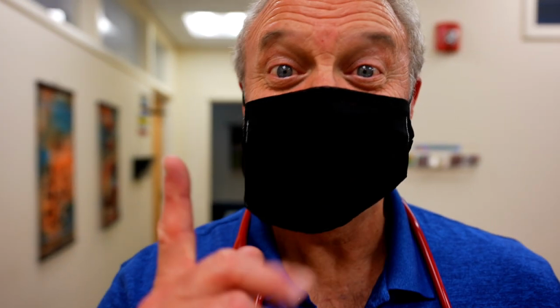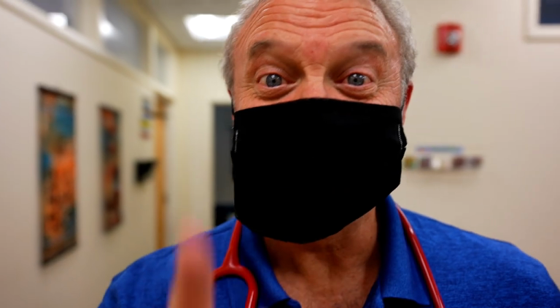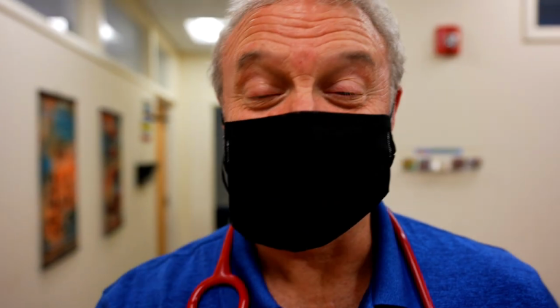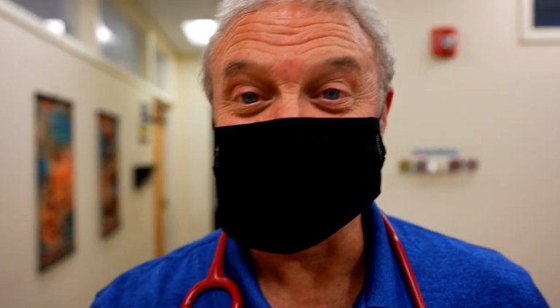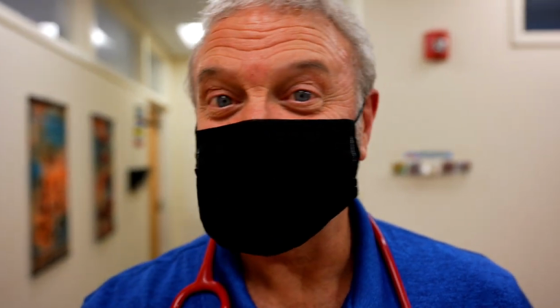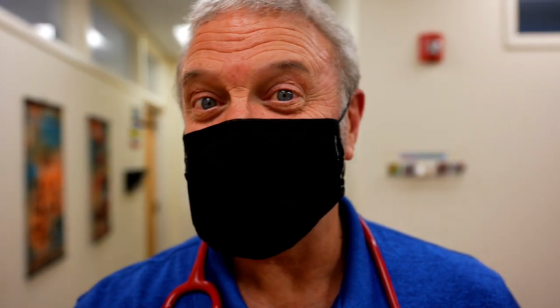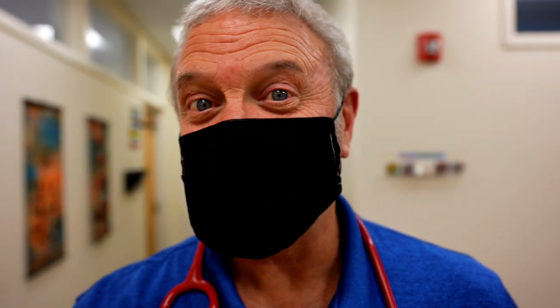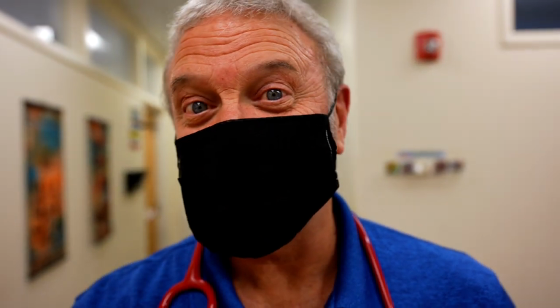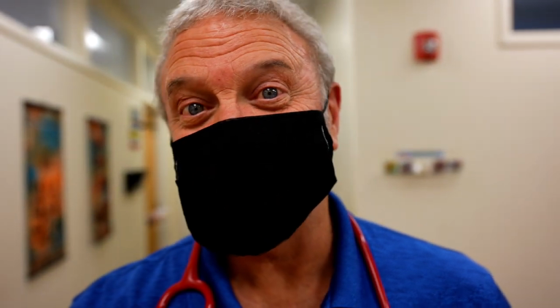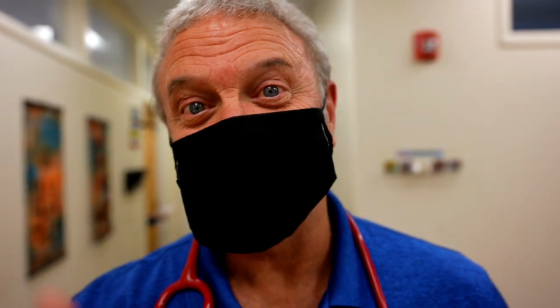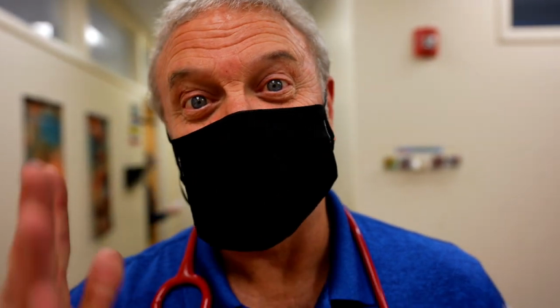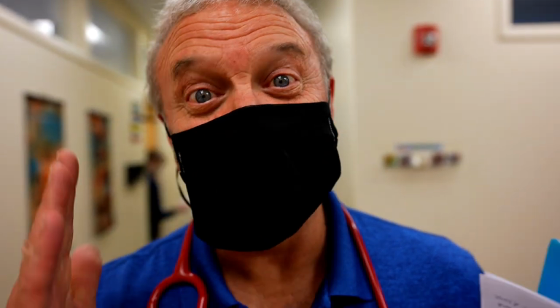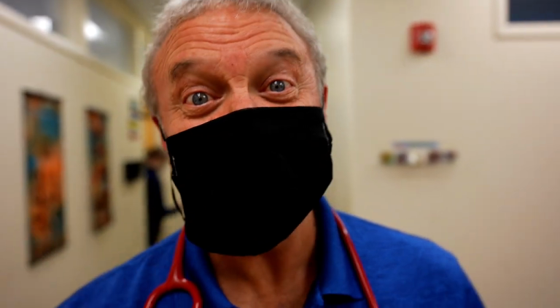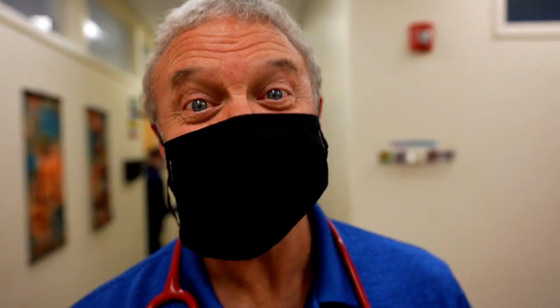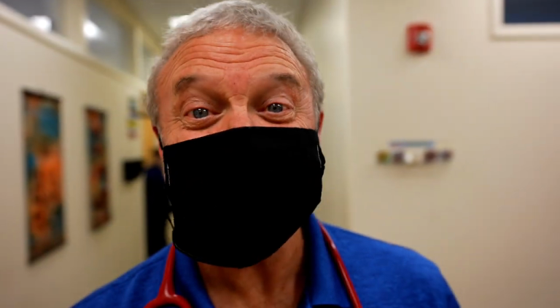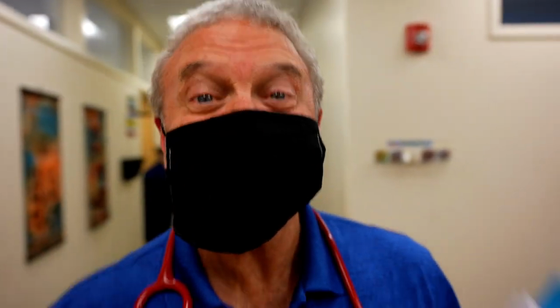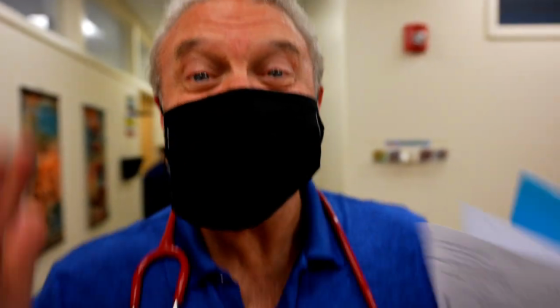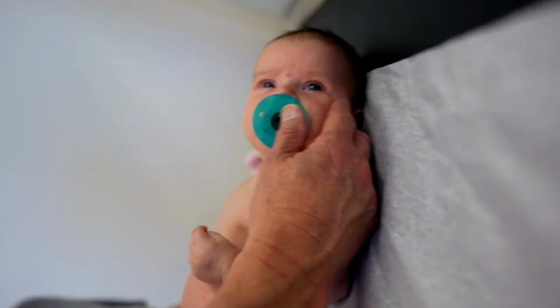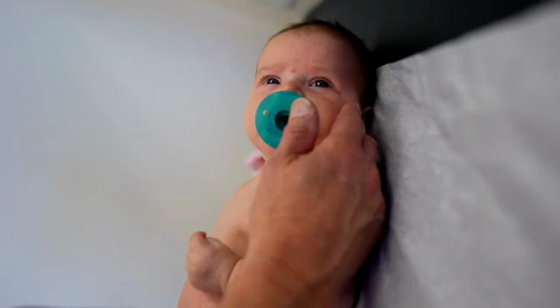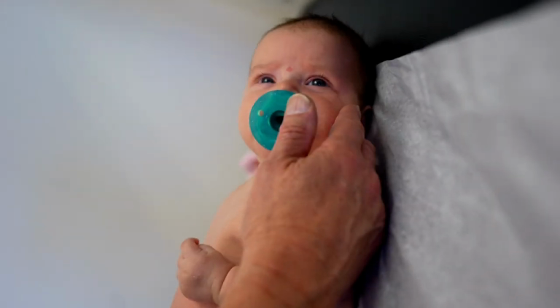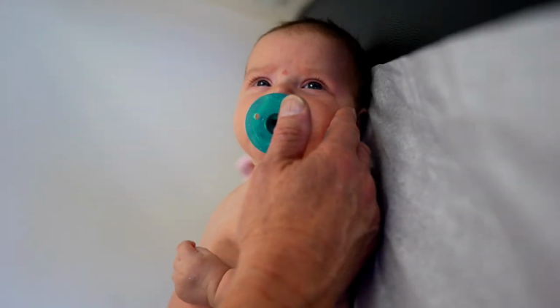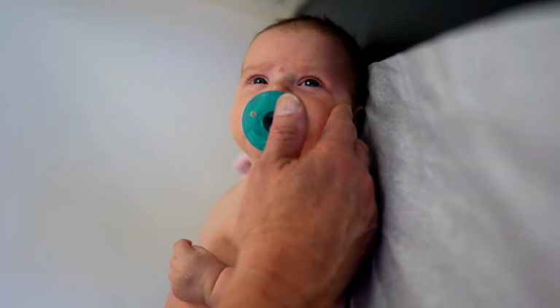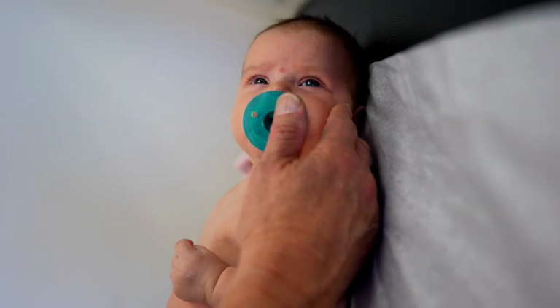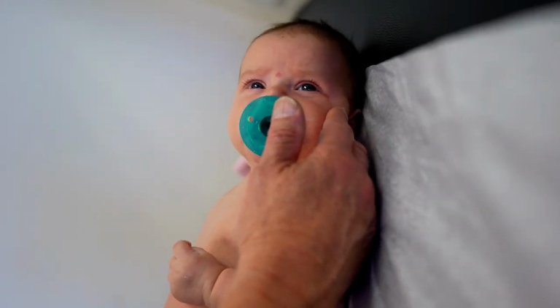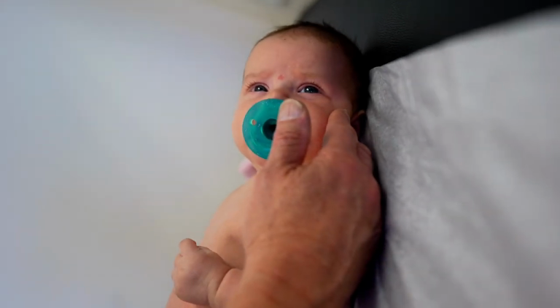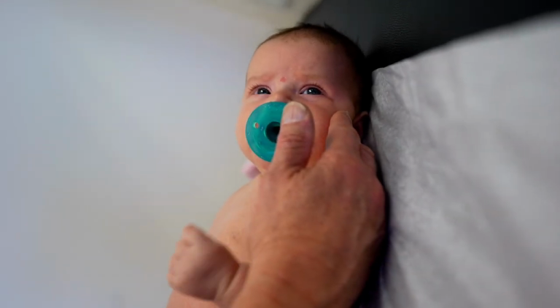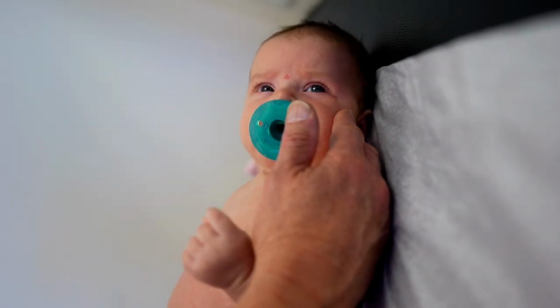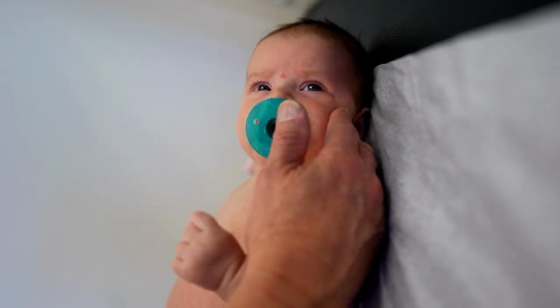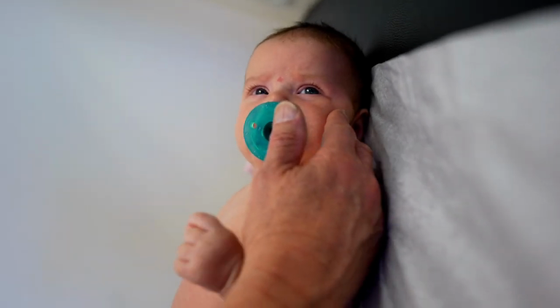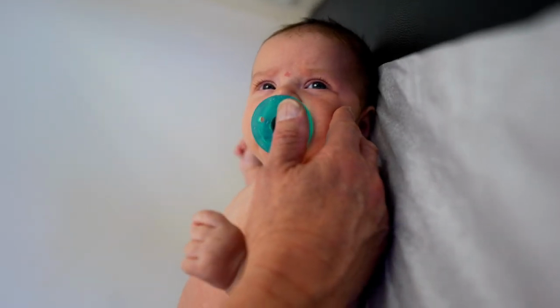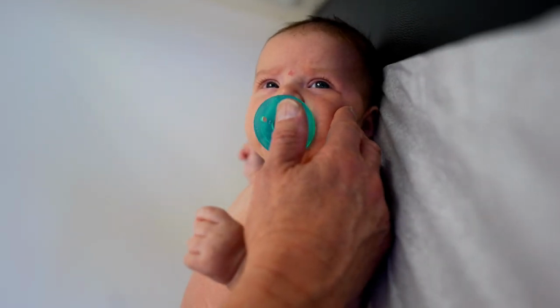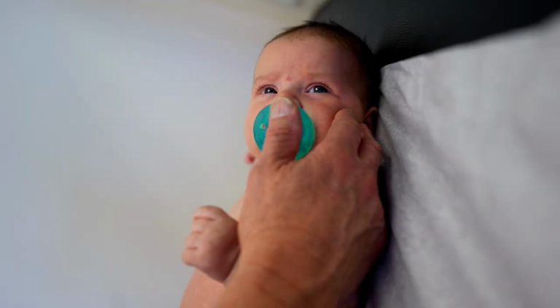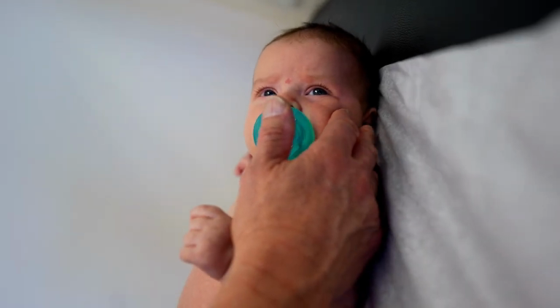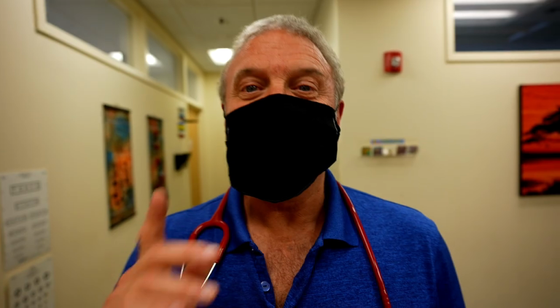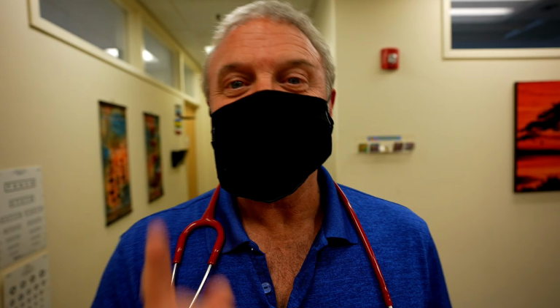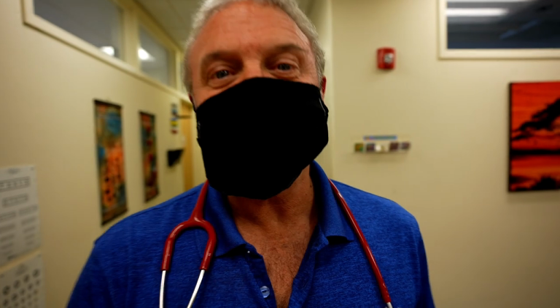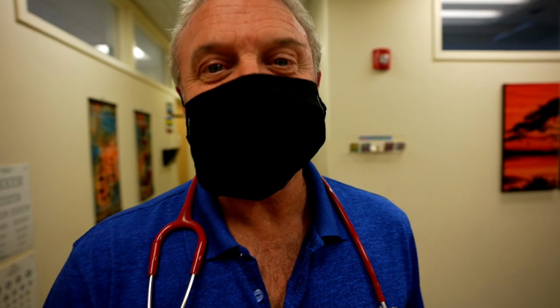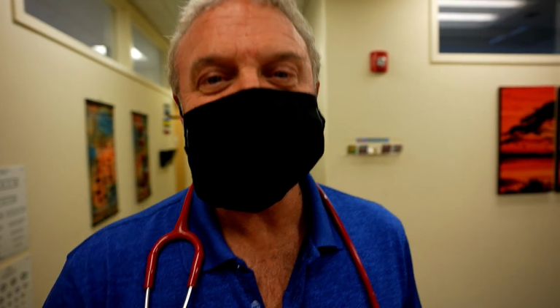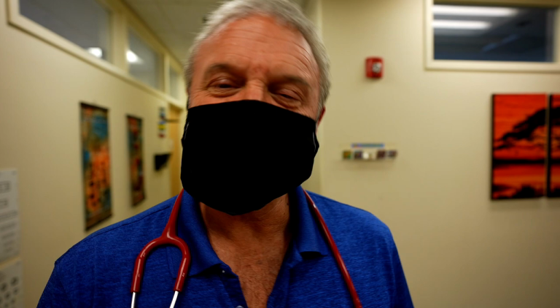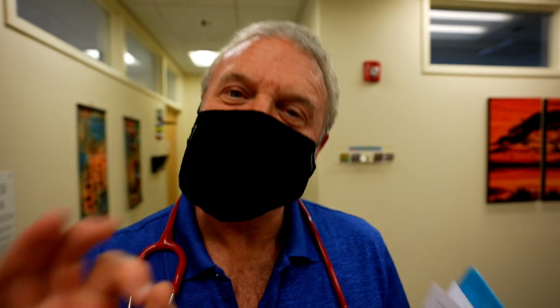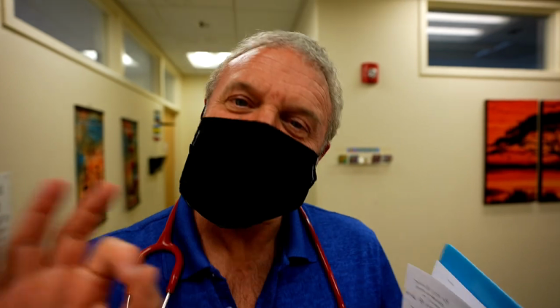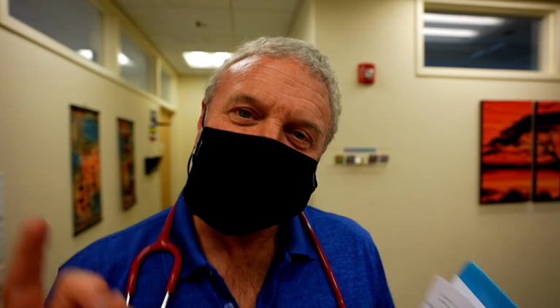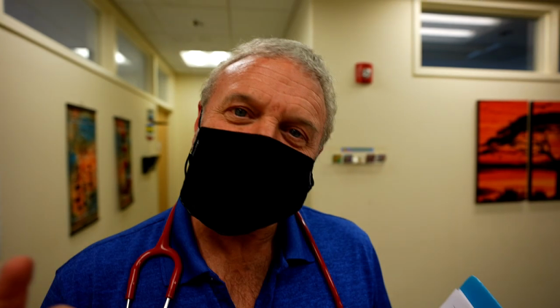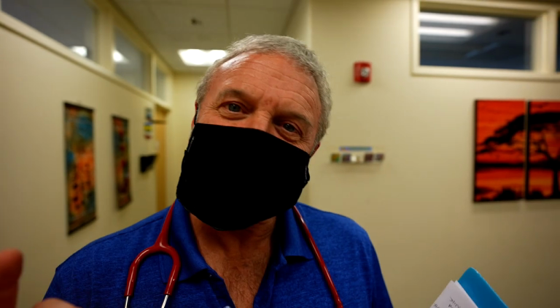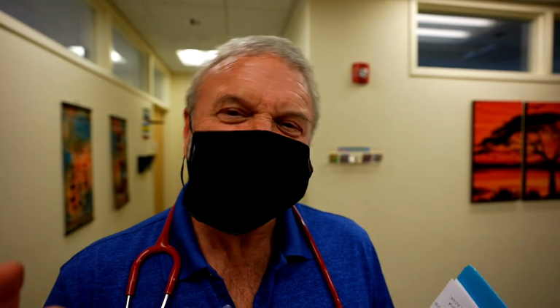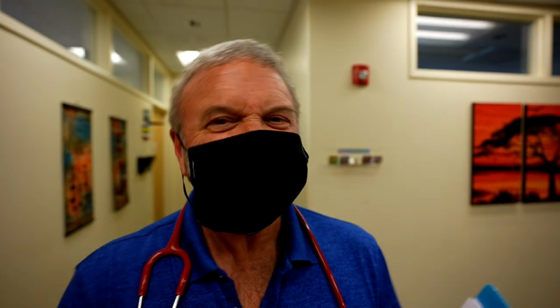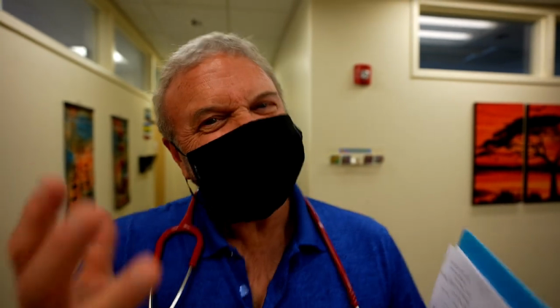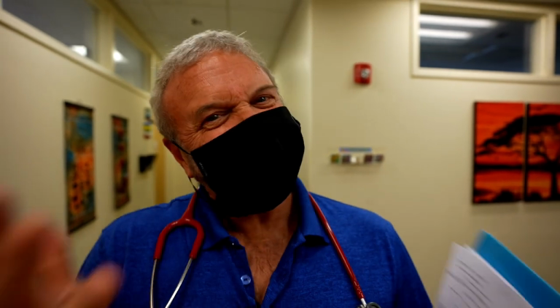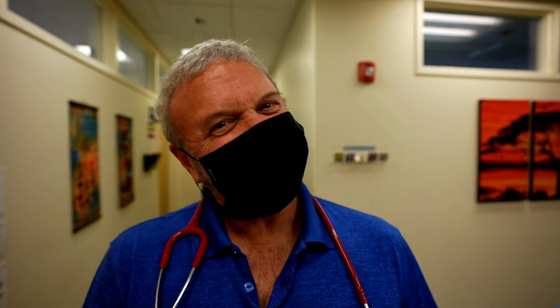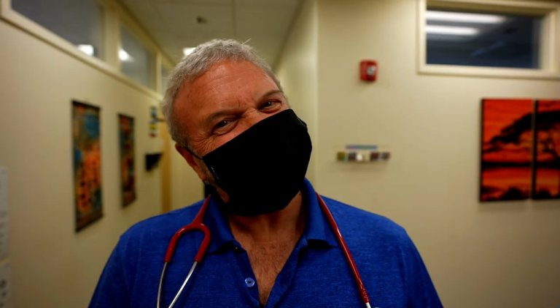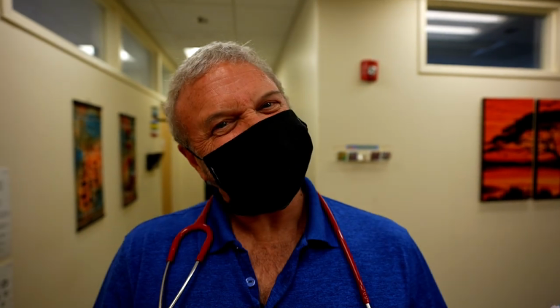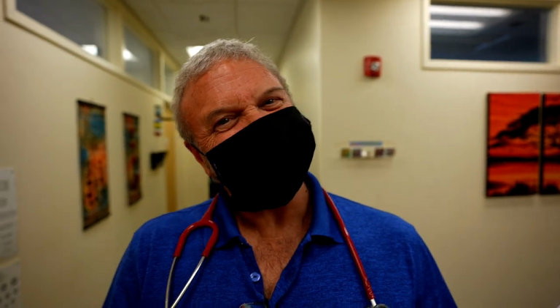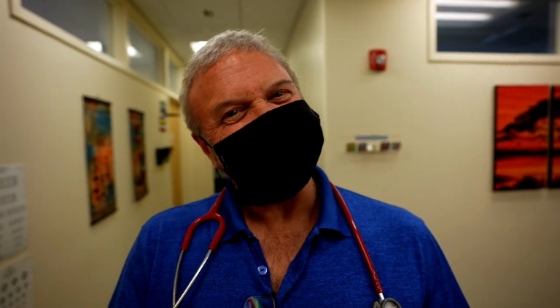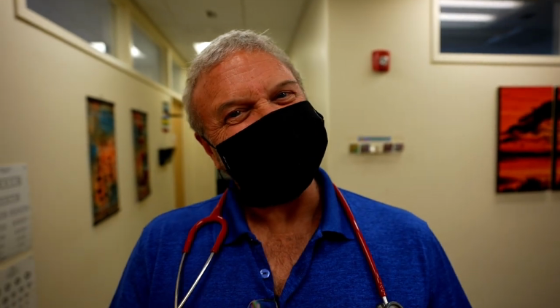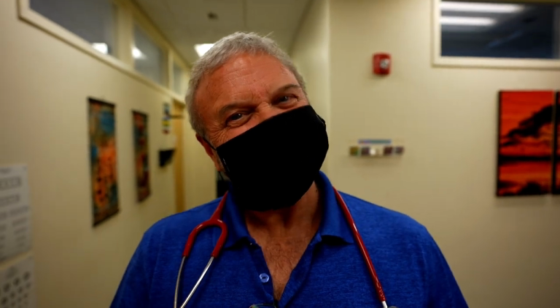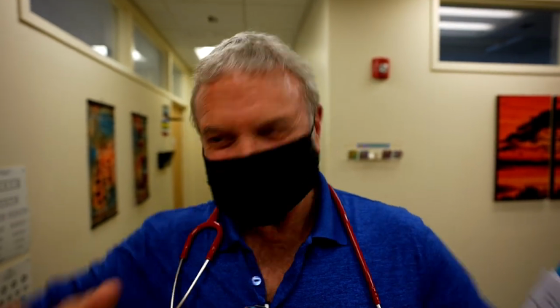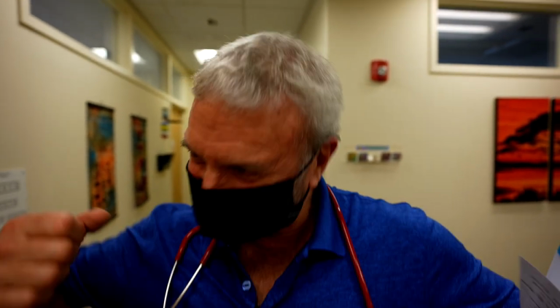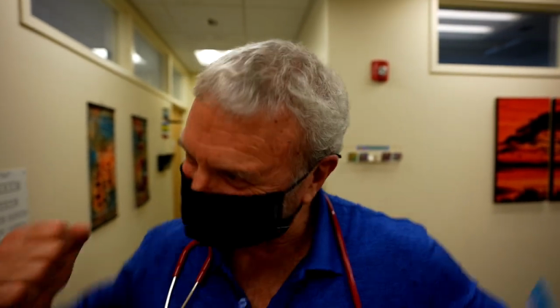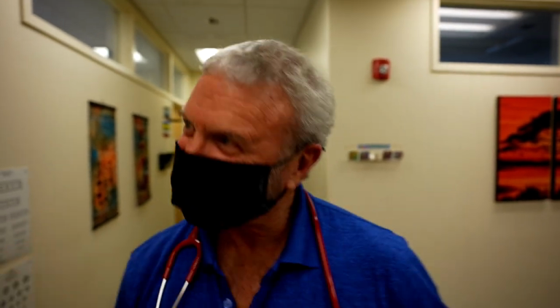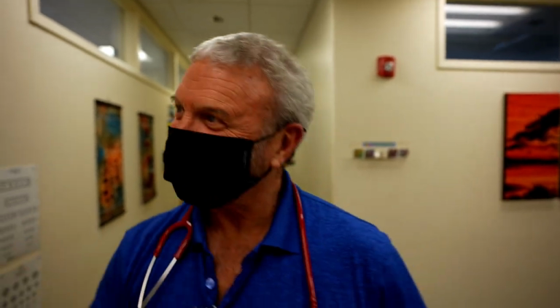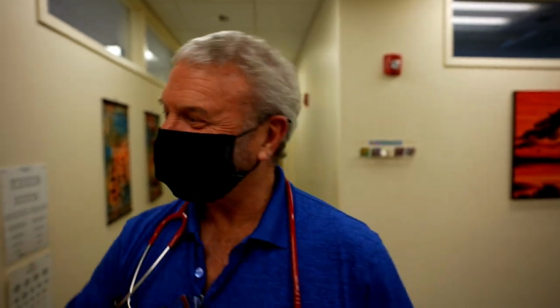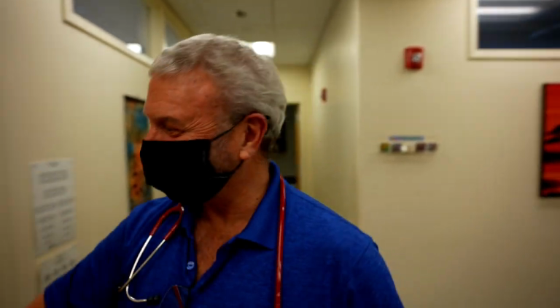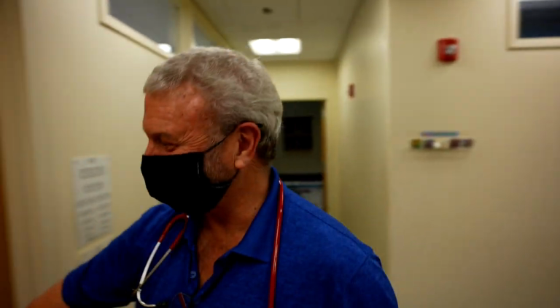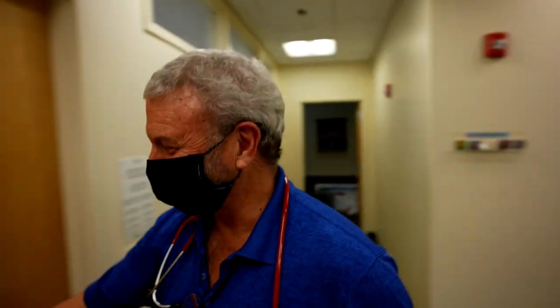Dr. Paul, we've got the cutest baby! We're going to see some little things, but they're kind of interesting. So let's go take a look.